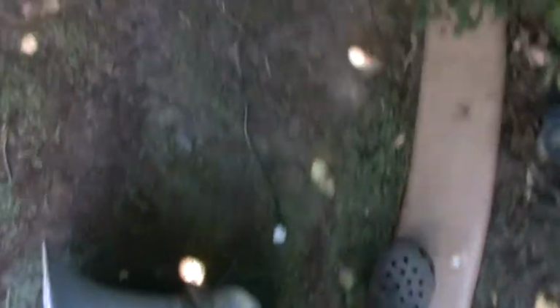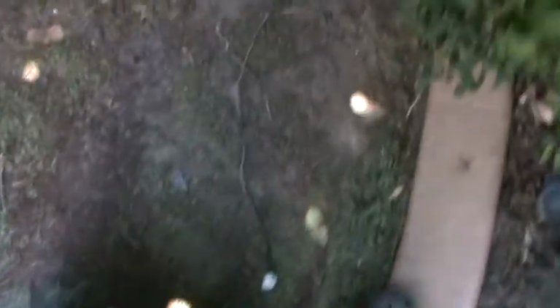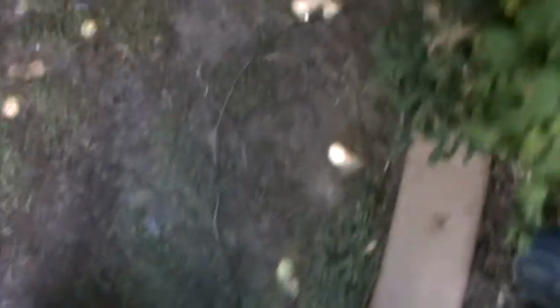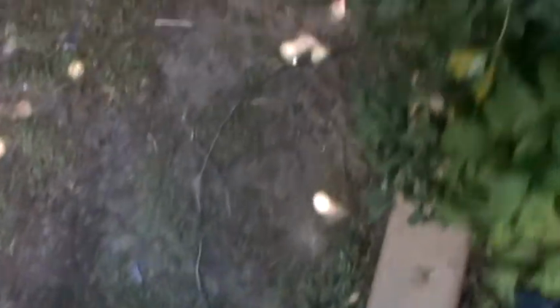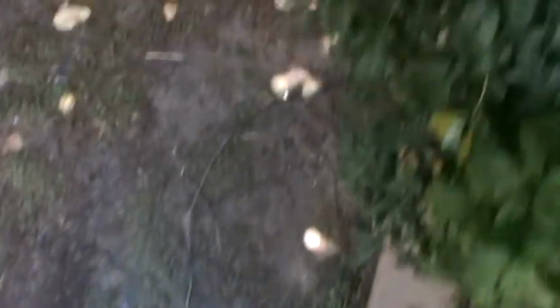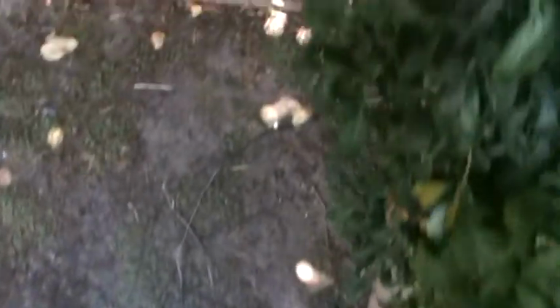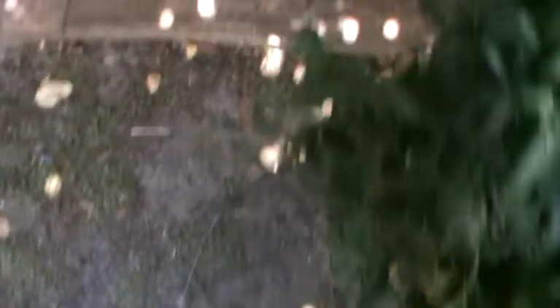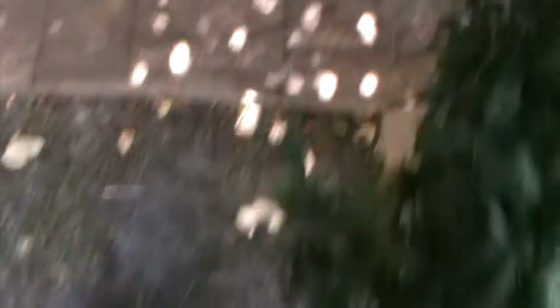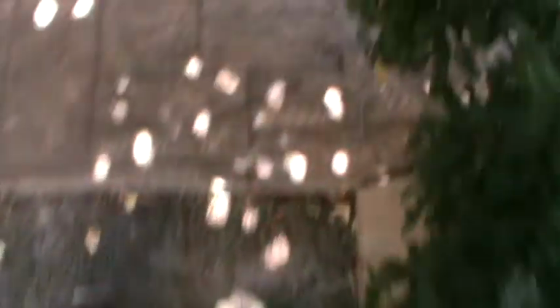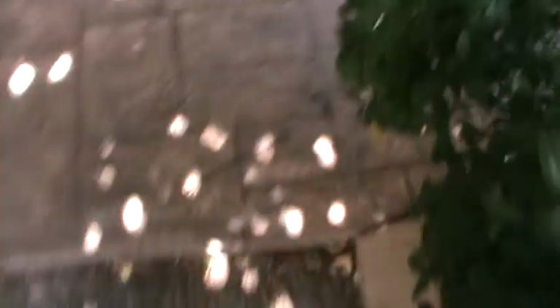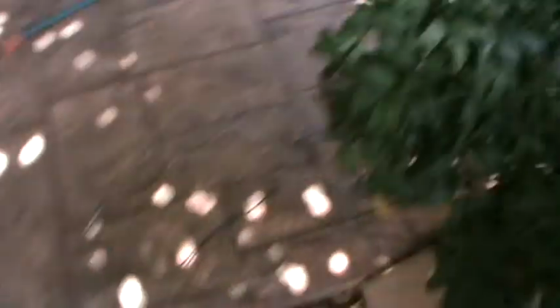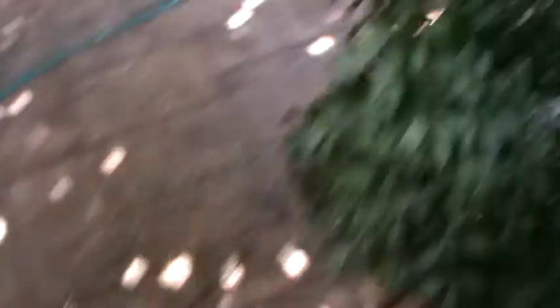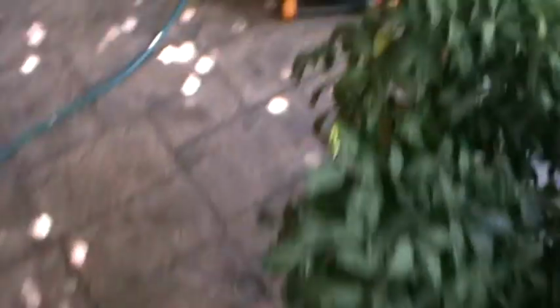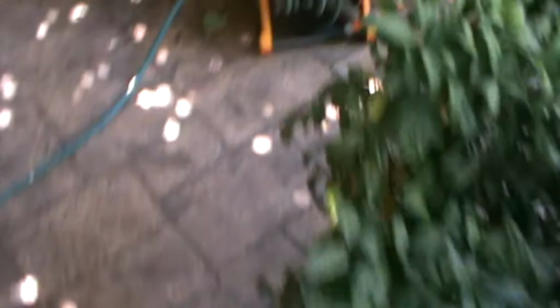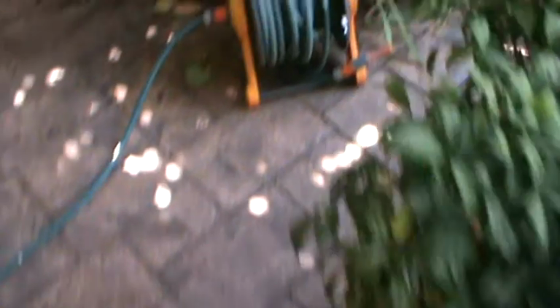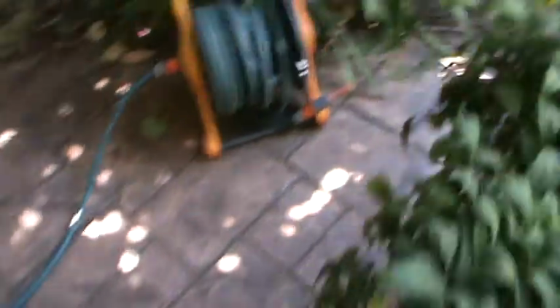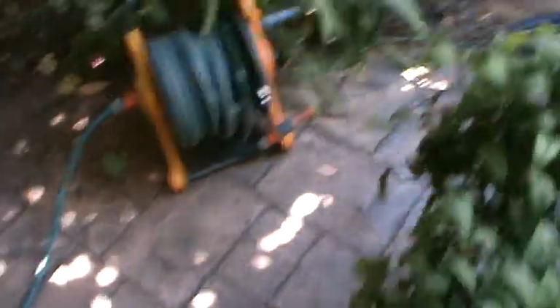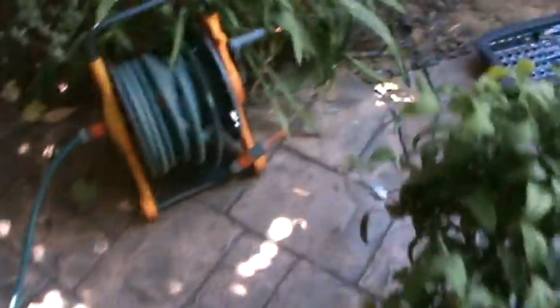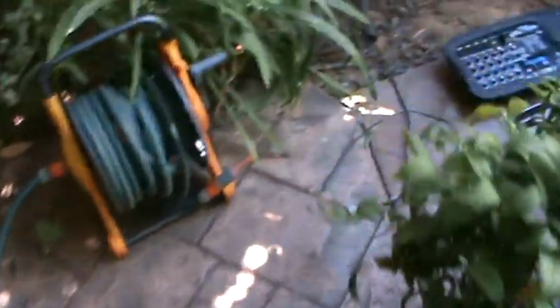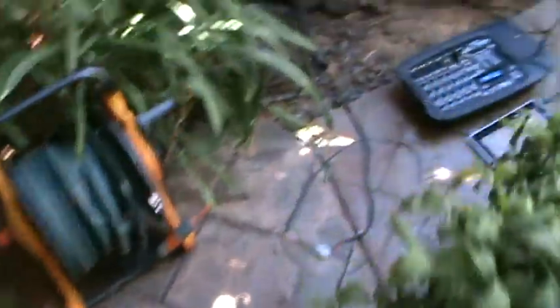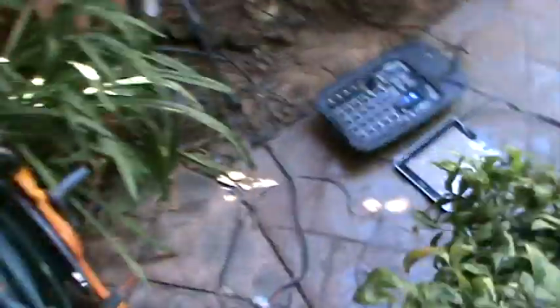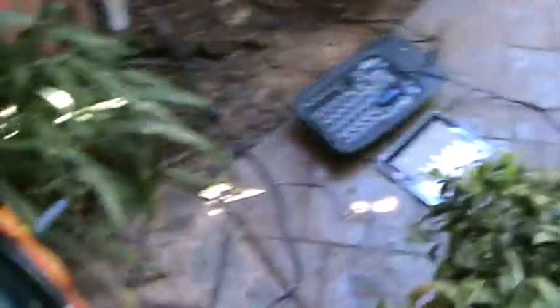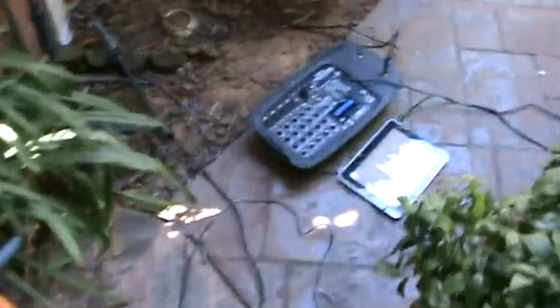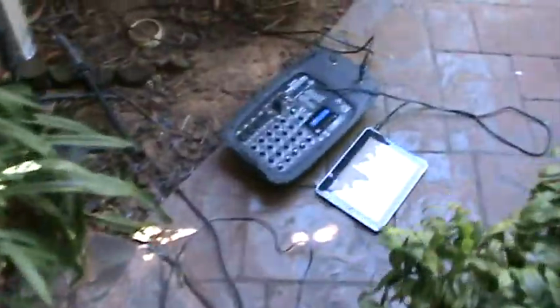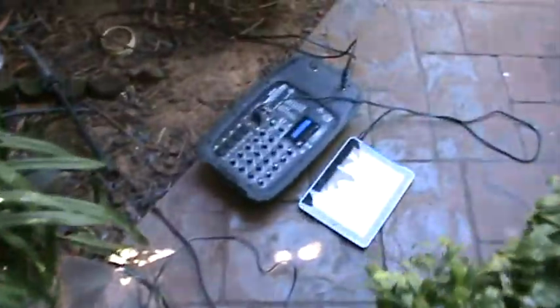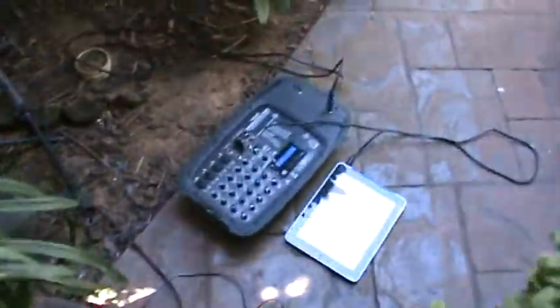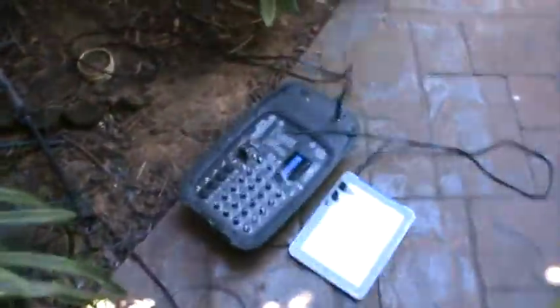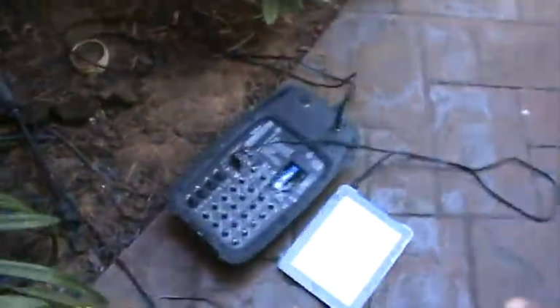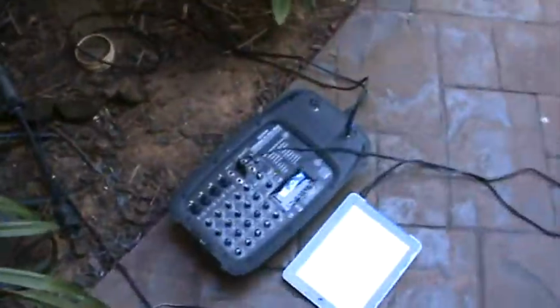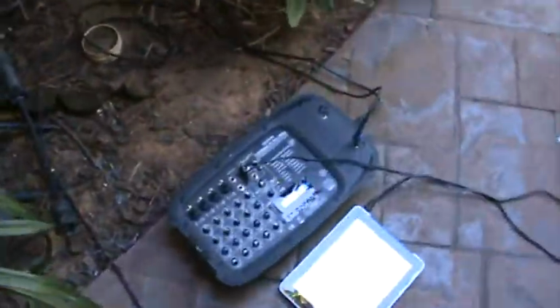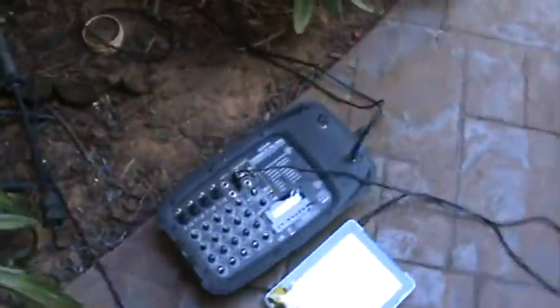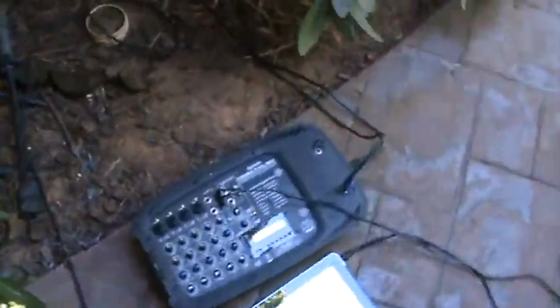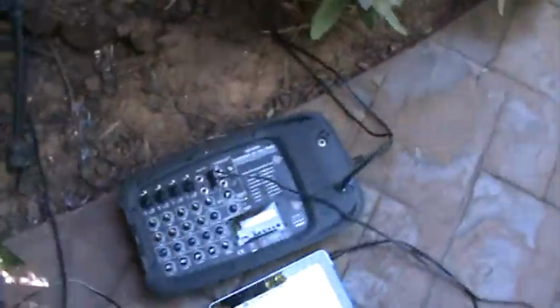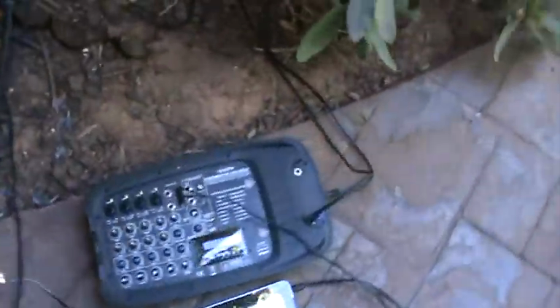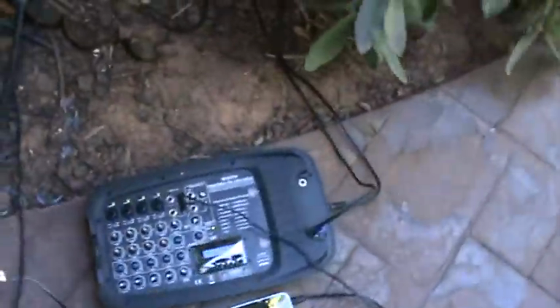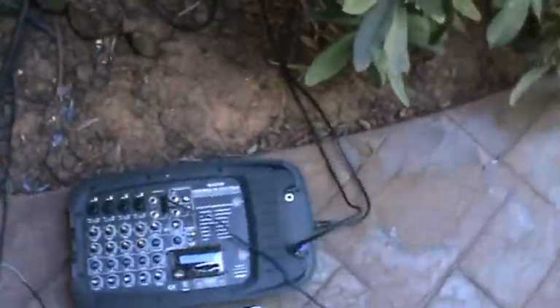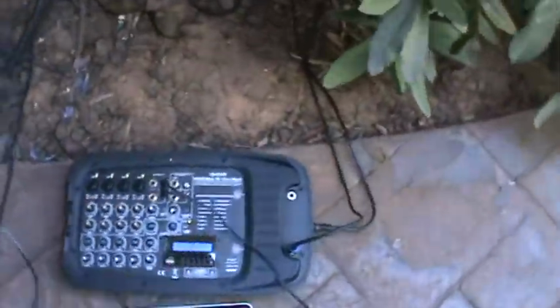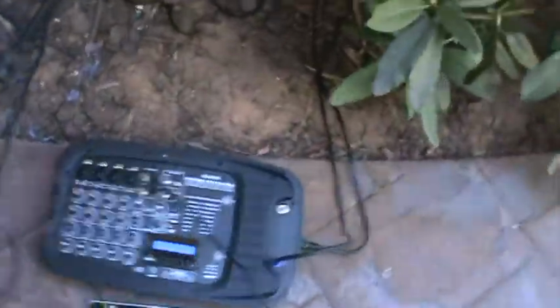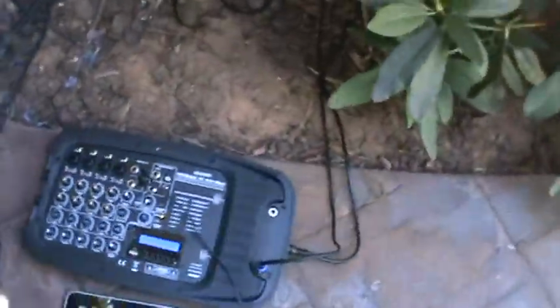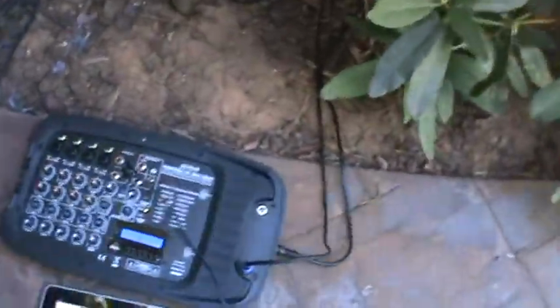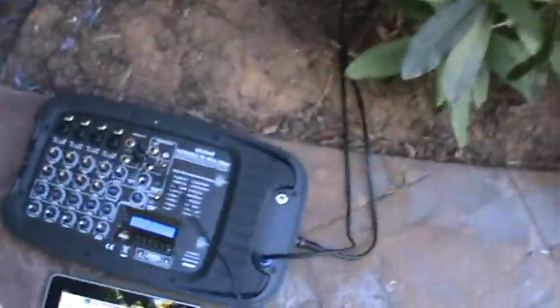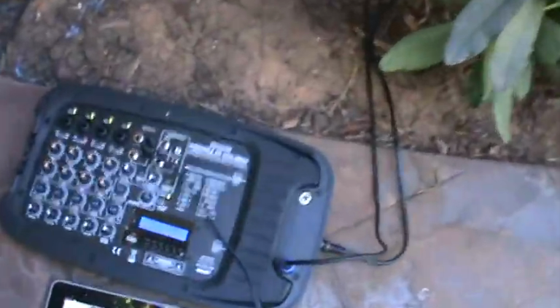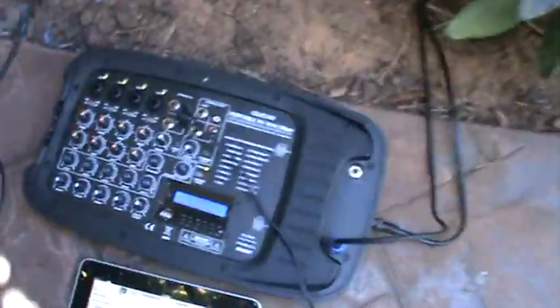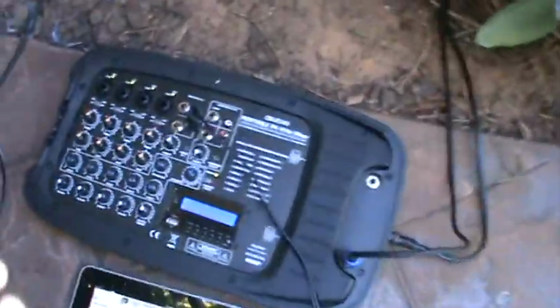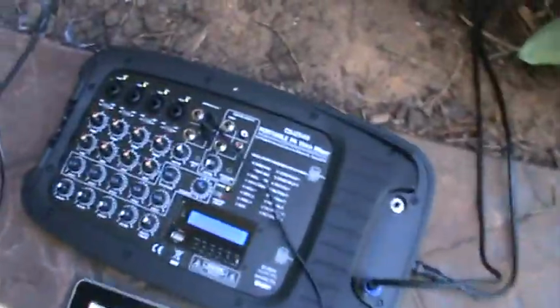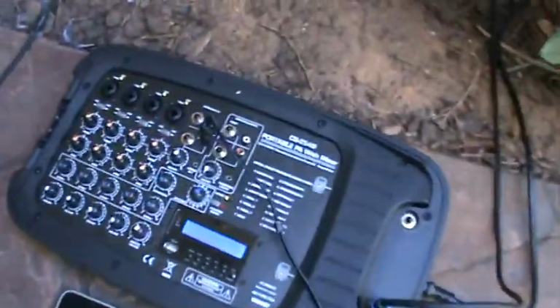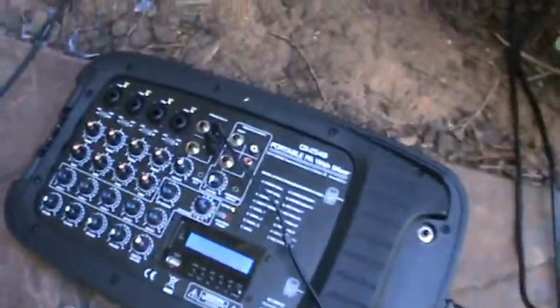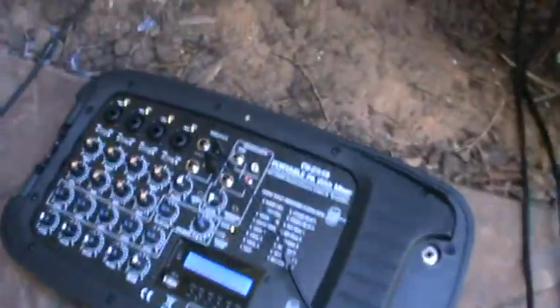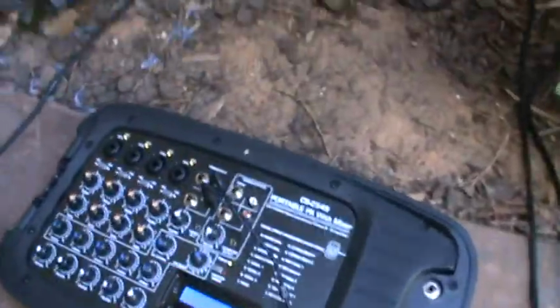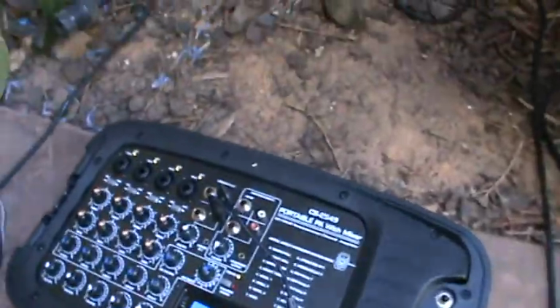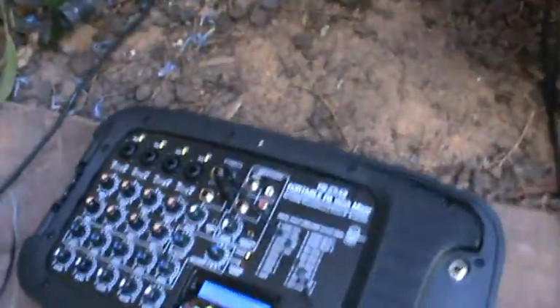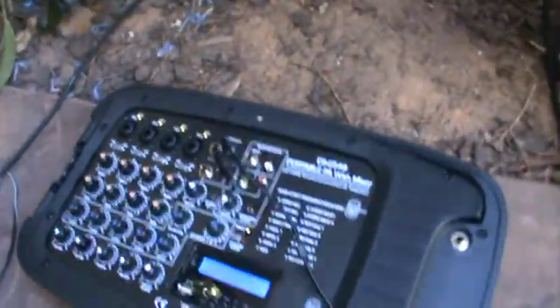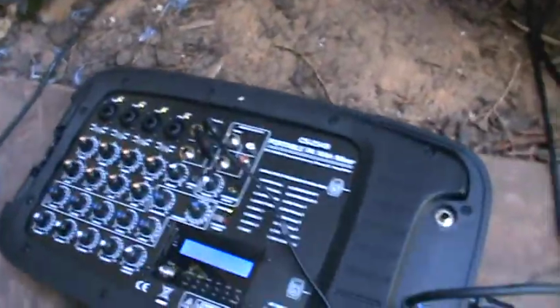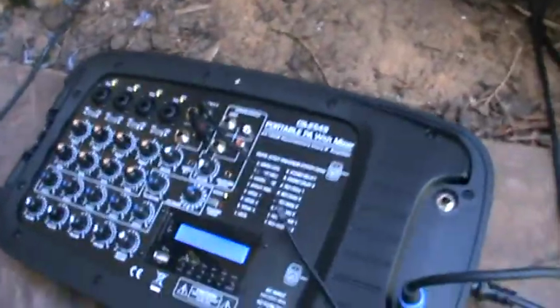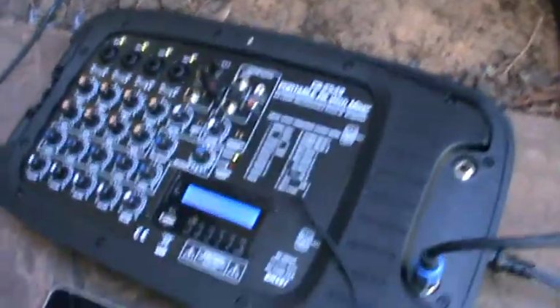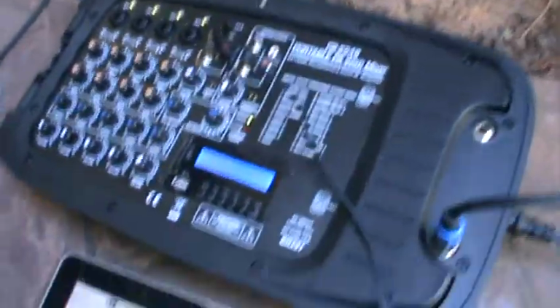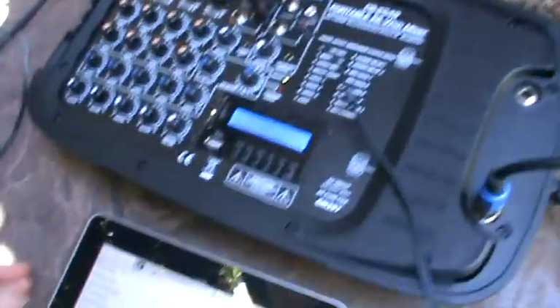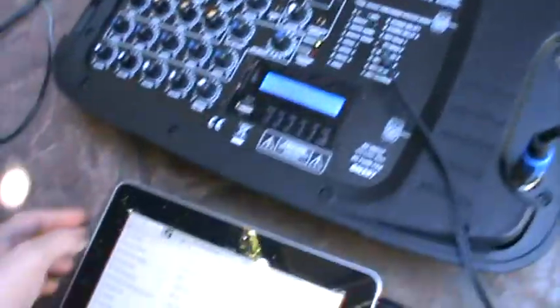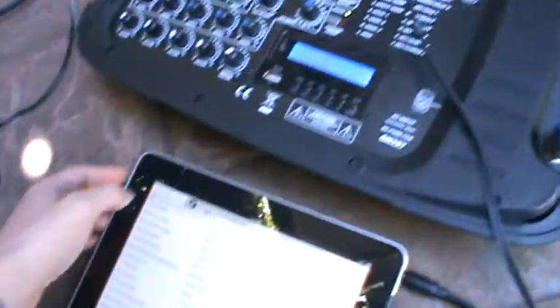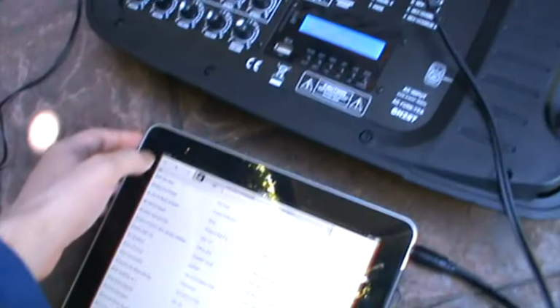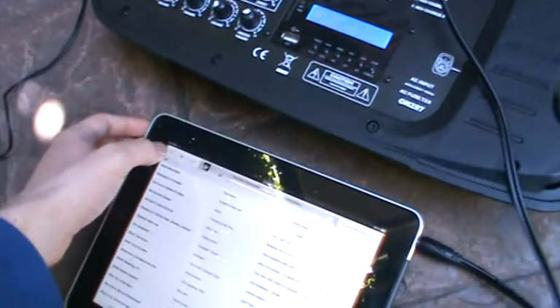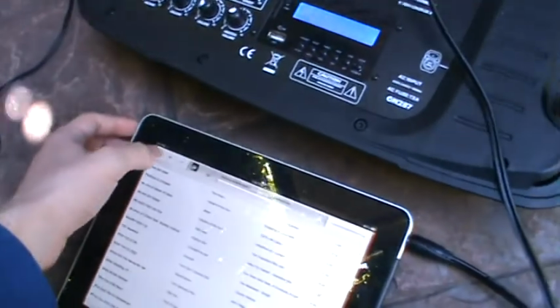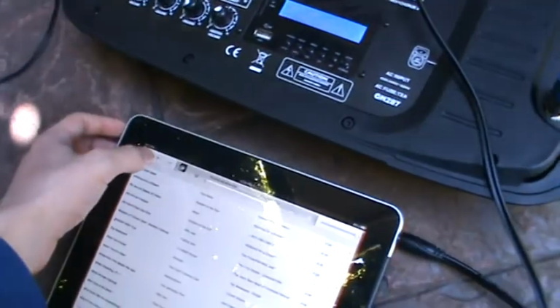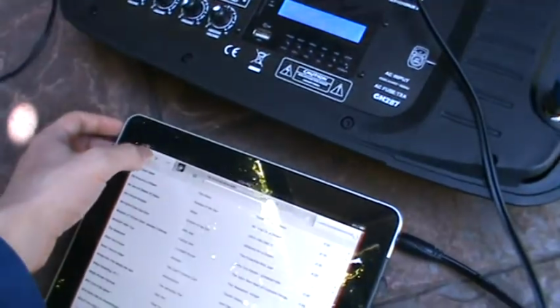You can see I've got it connected to this little PA. So here goes.